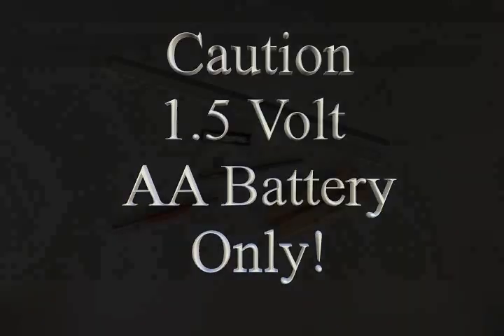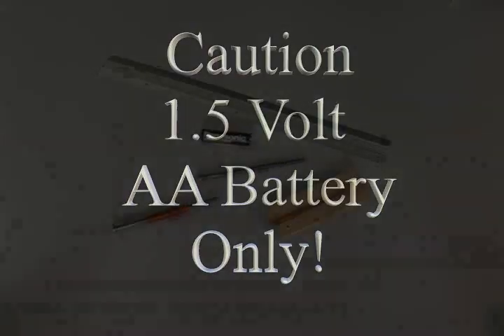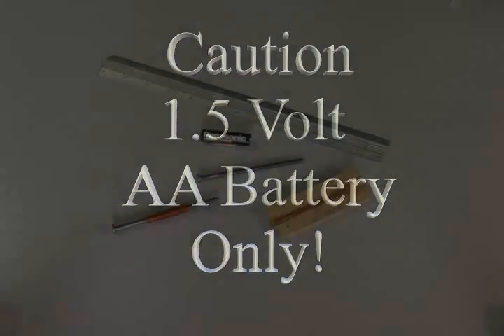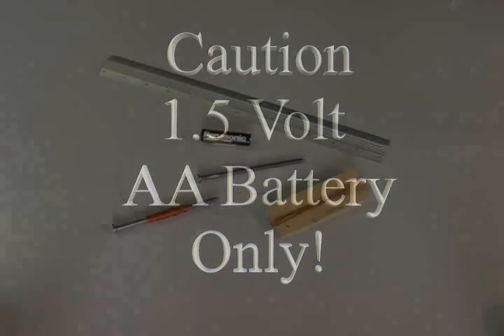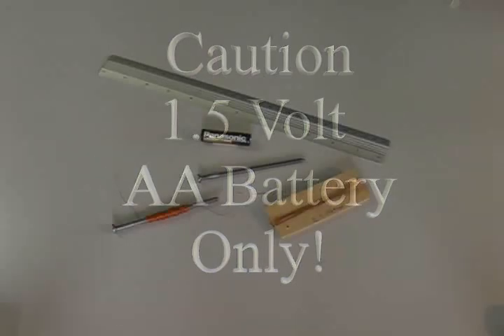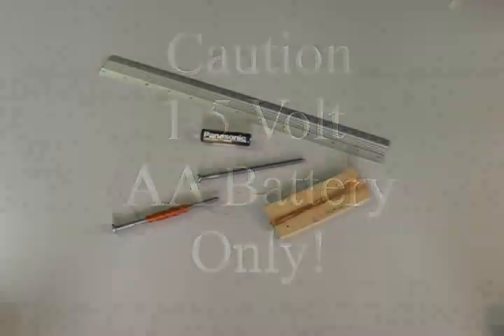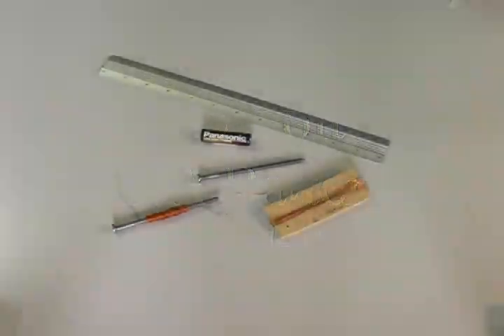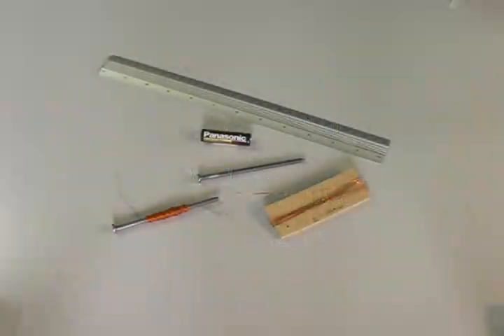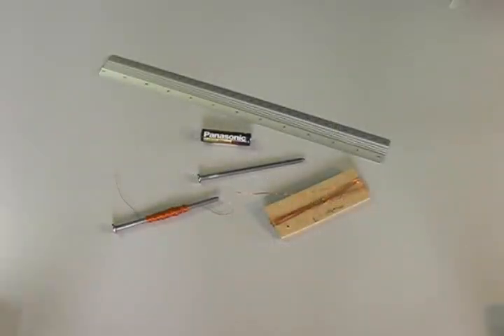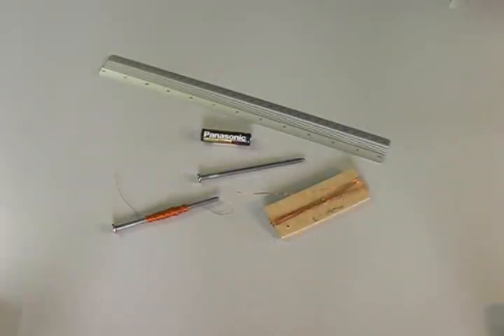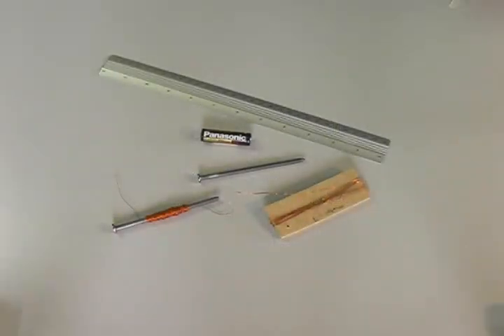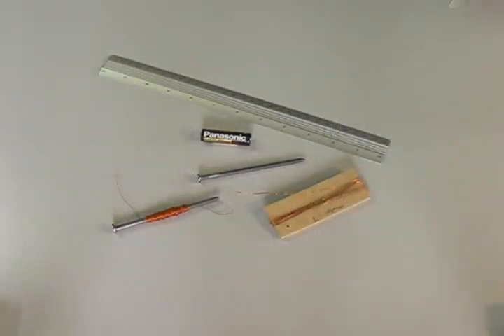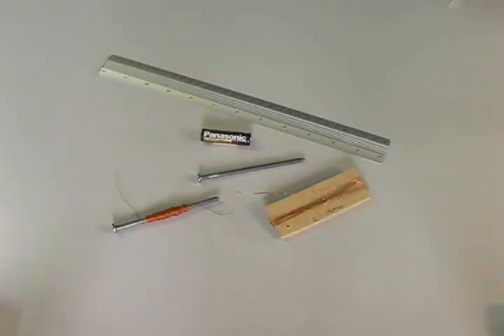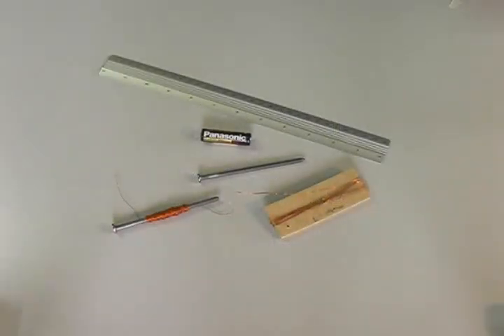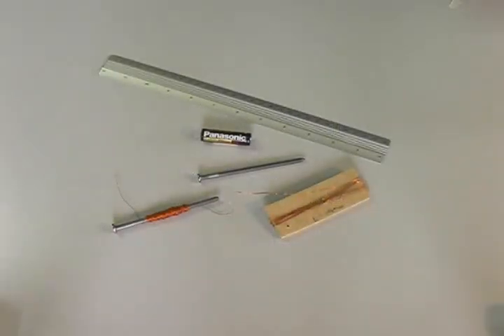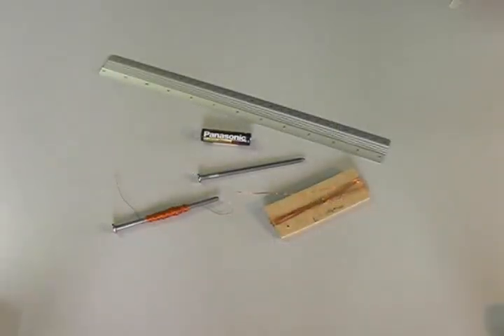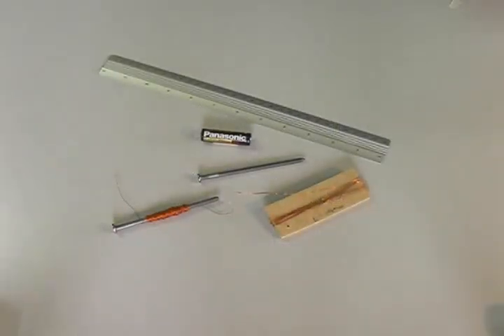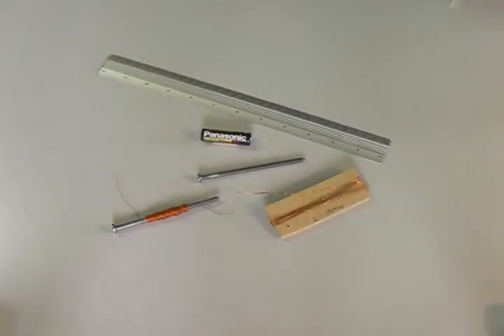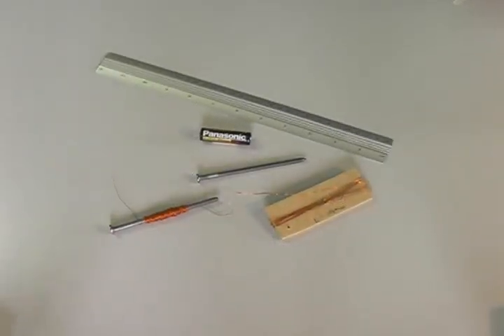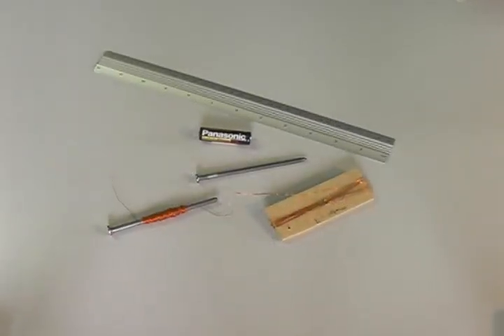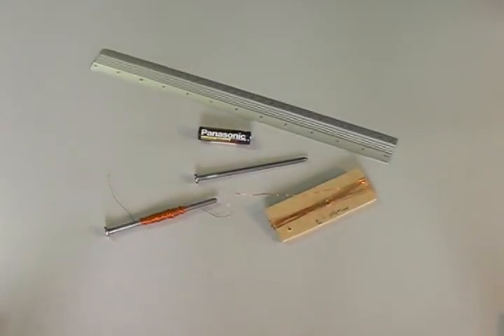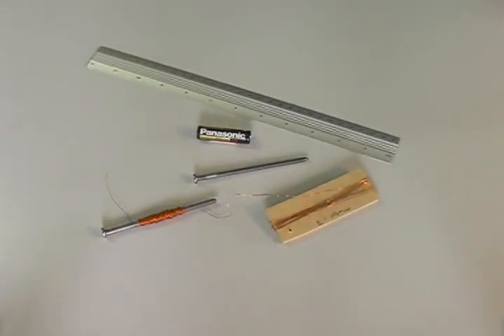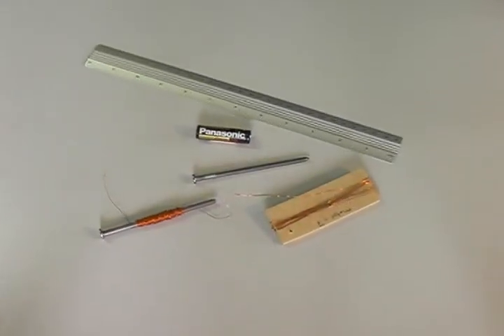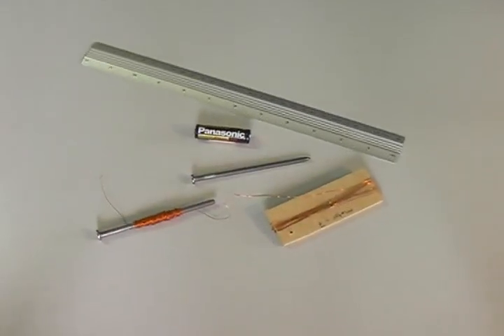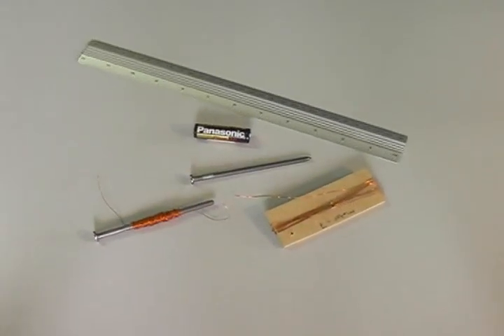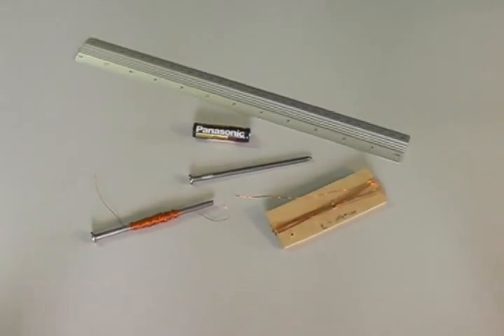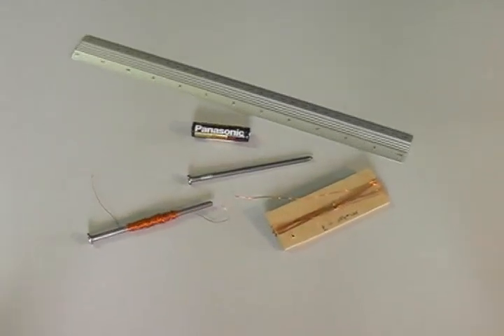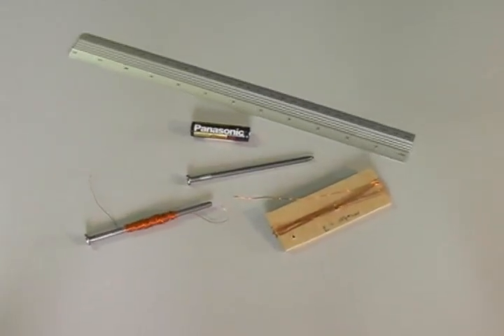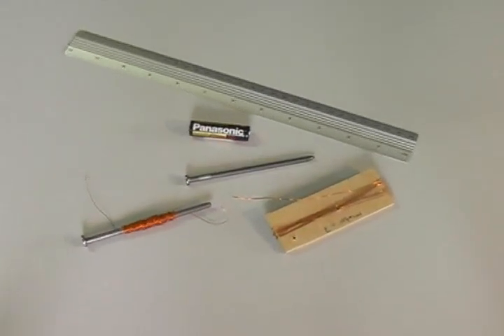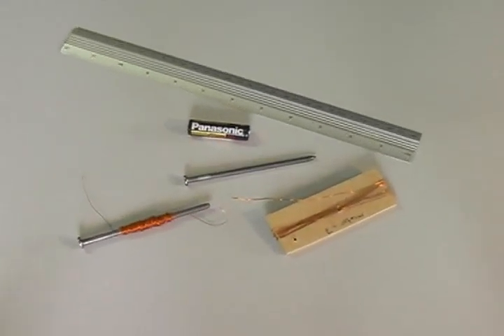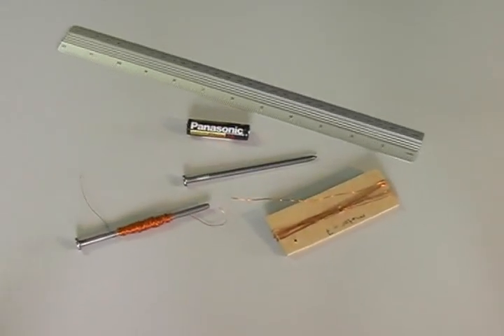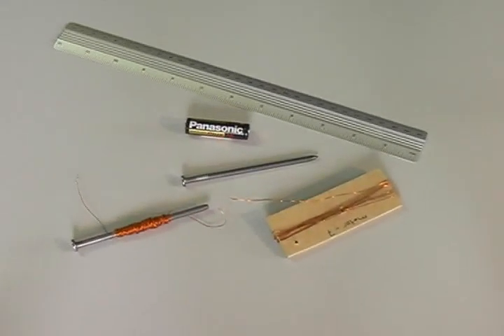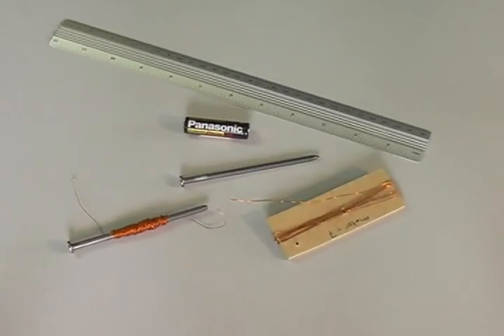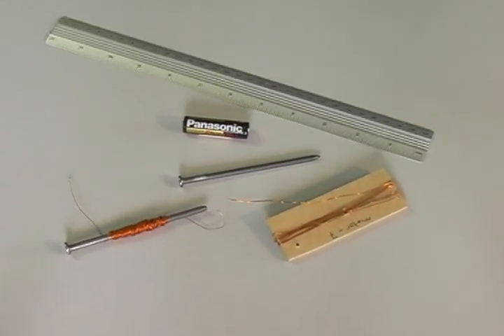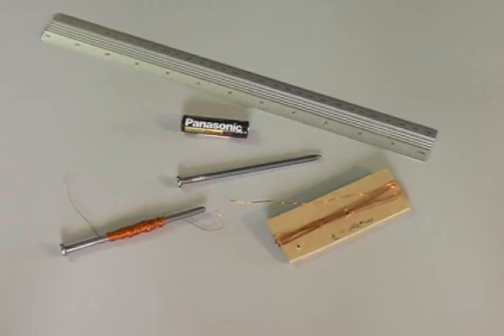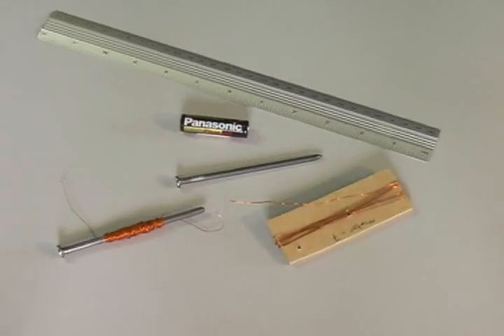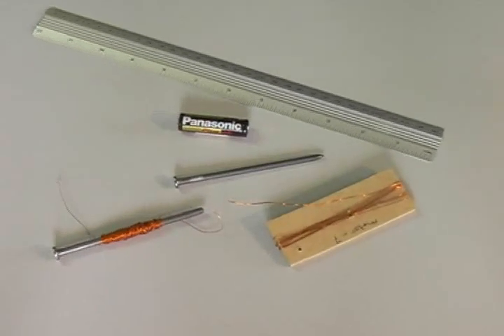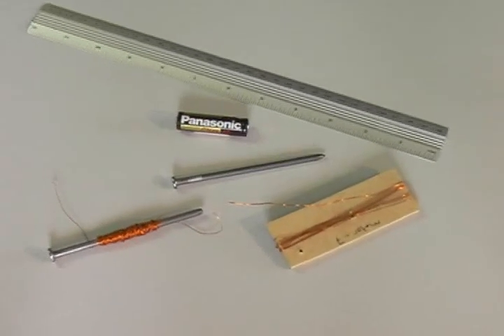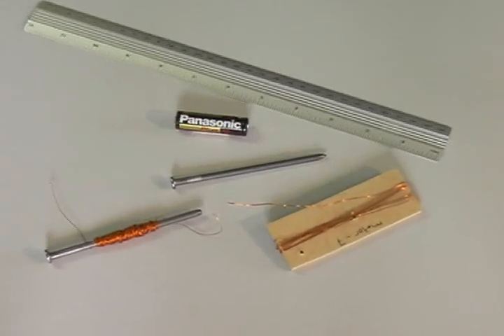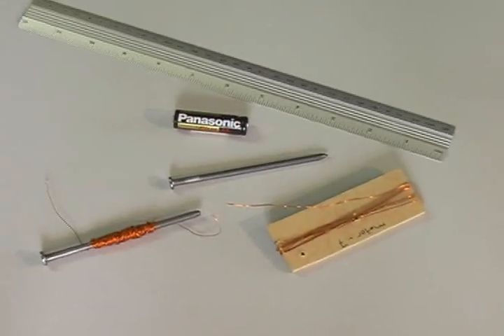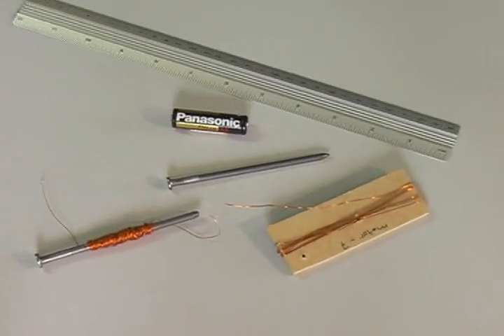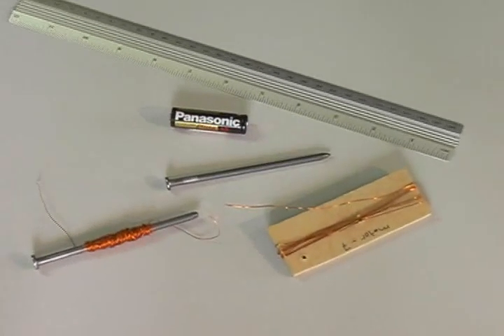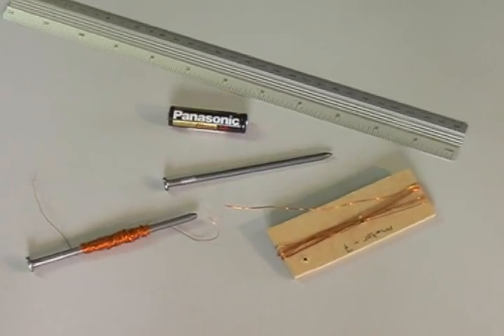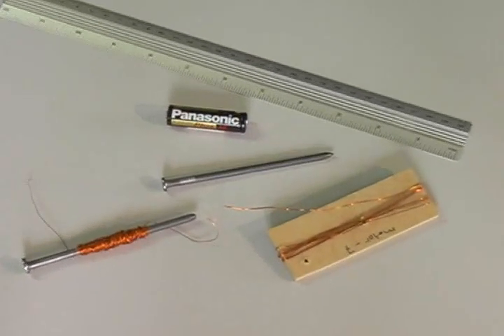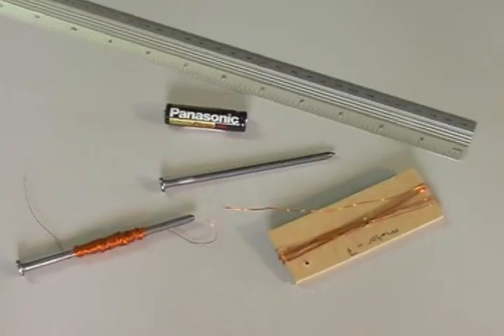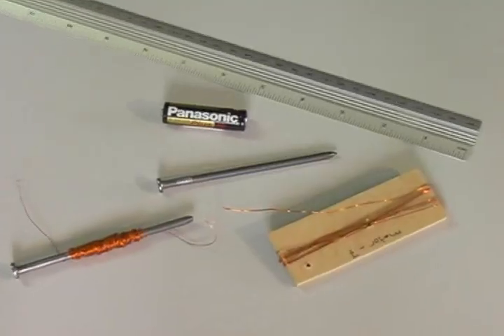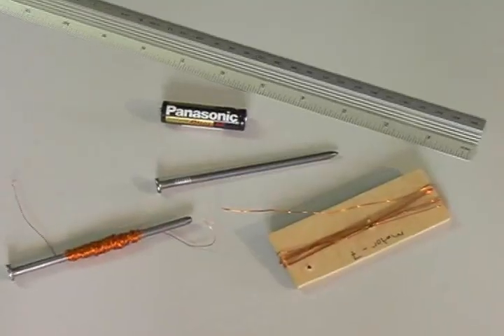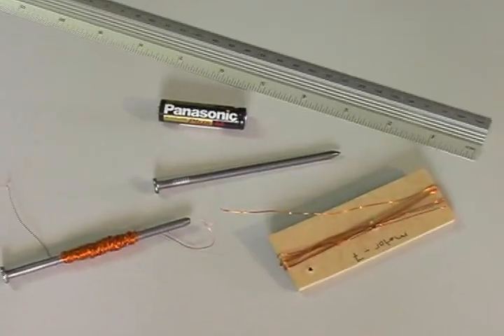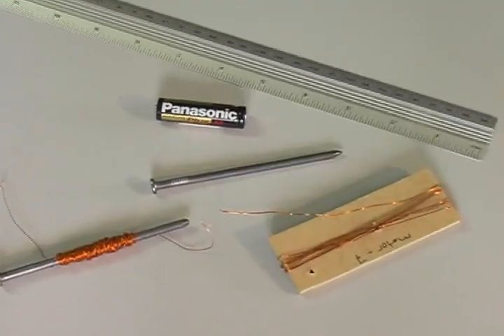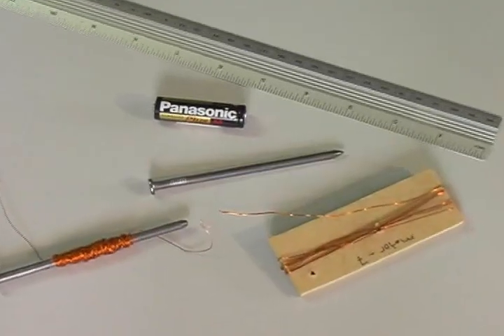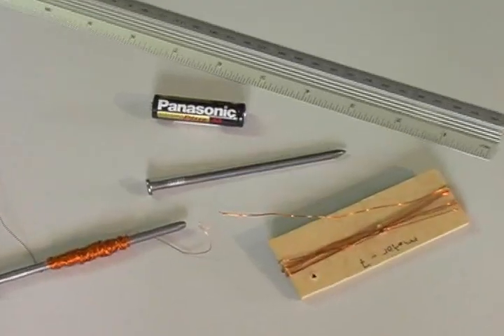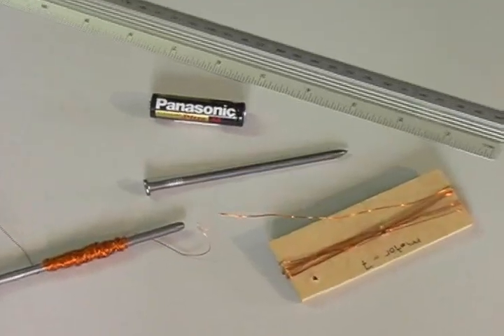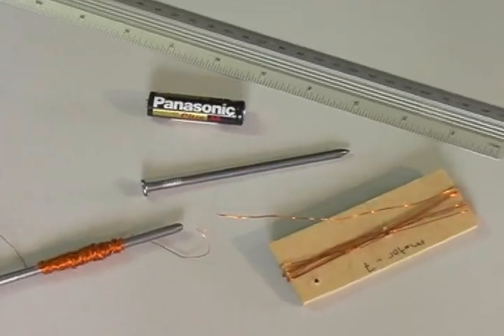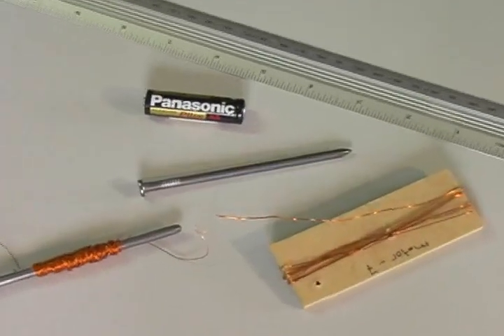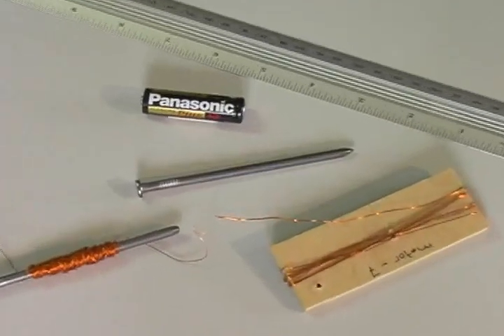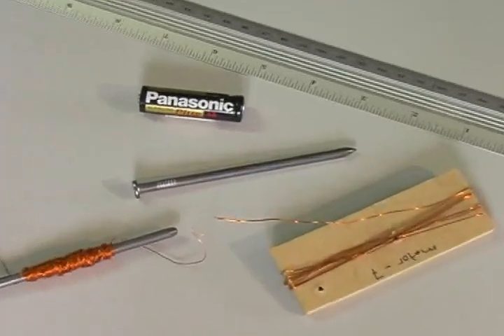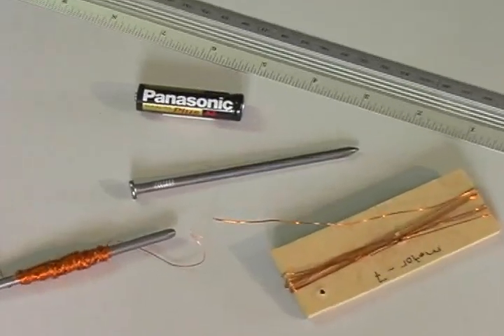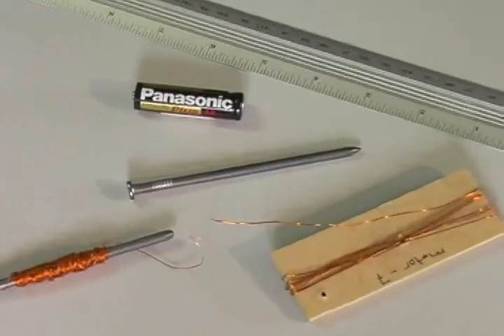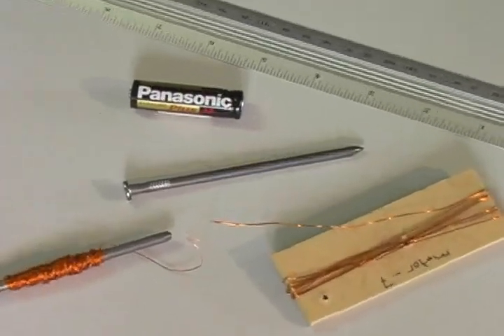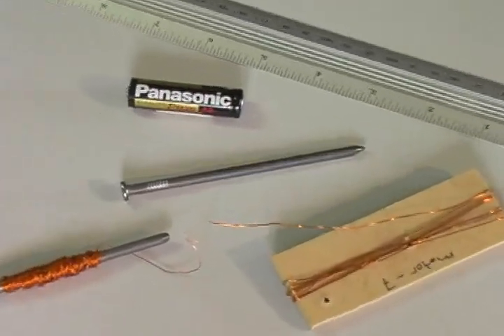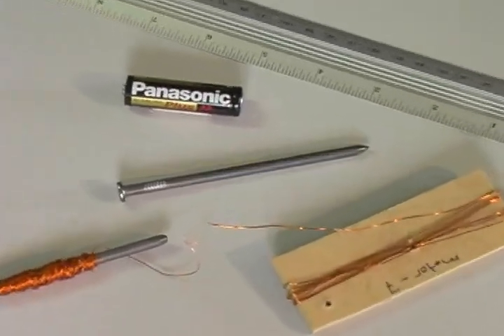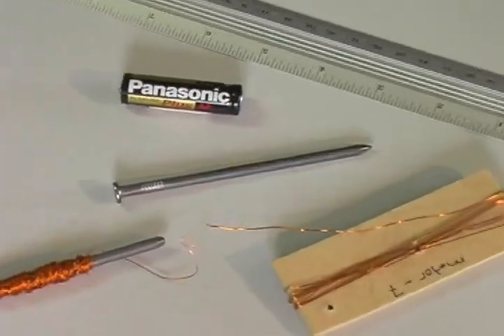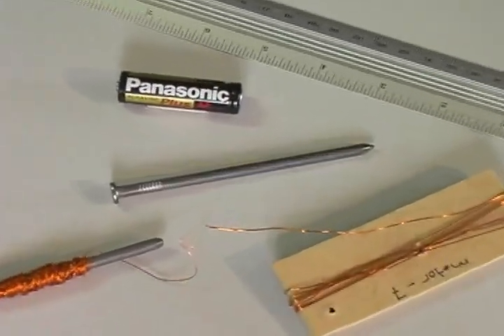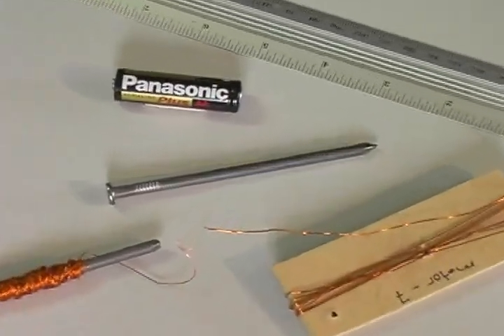With a single AA battery, the electromagnet will get warm. A larger battery could cause the coil to overheat.